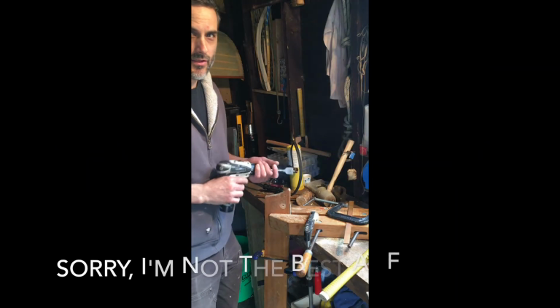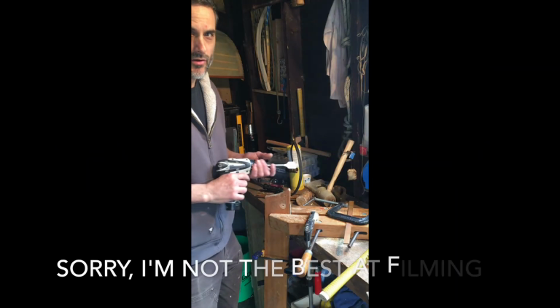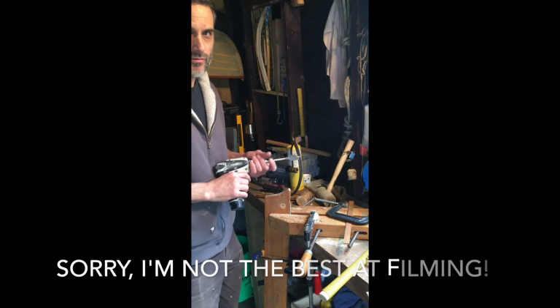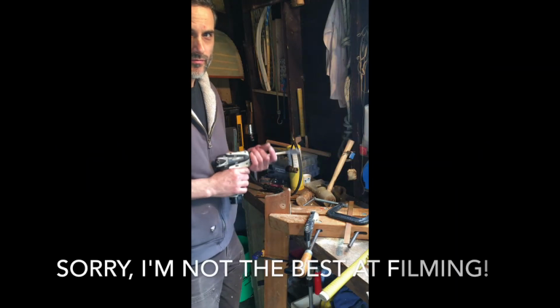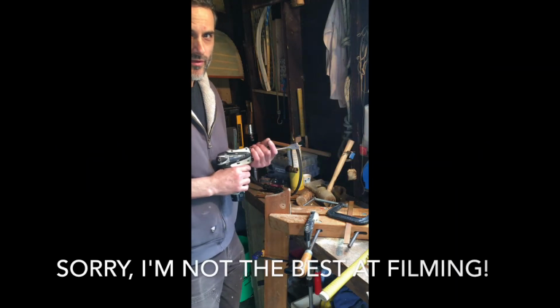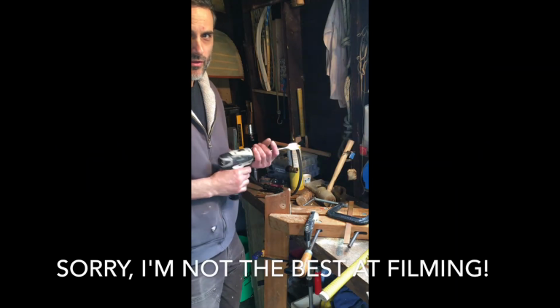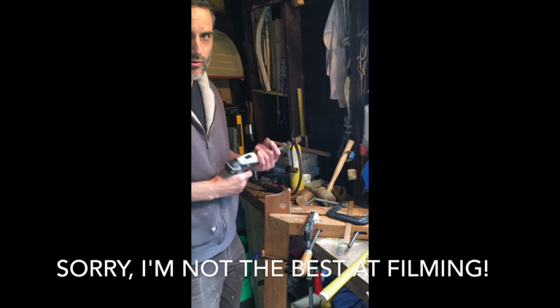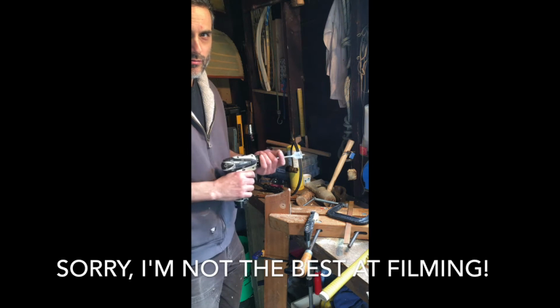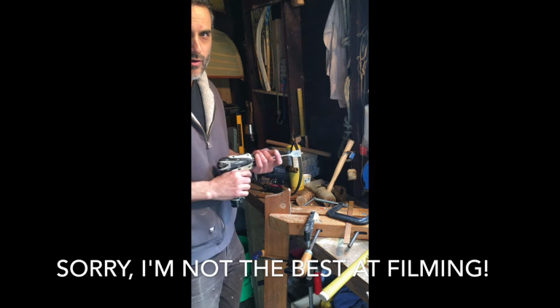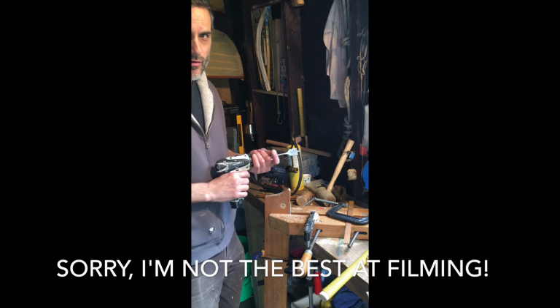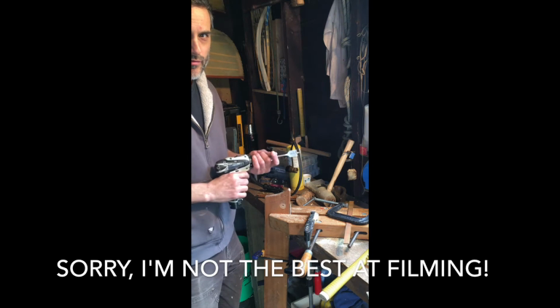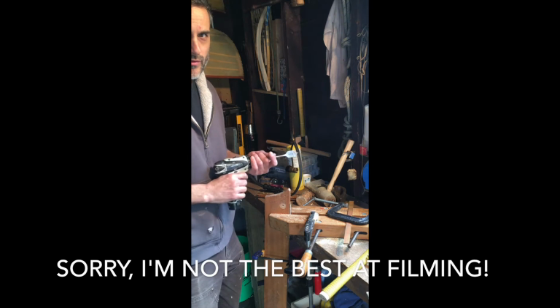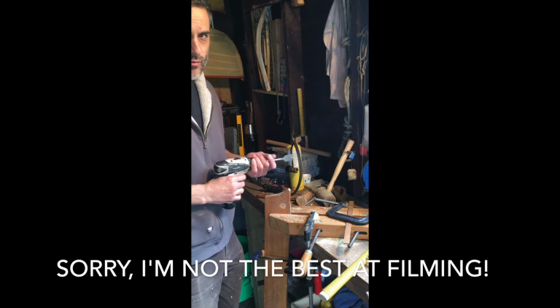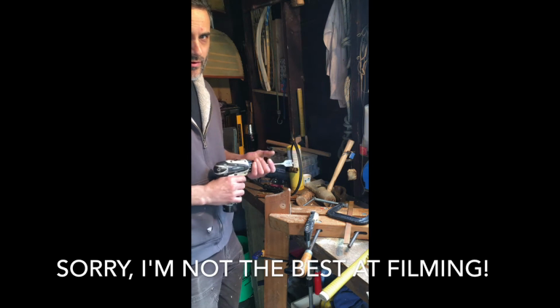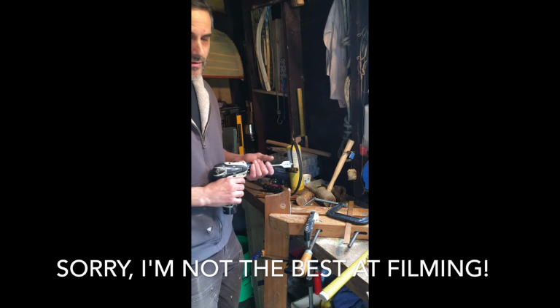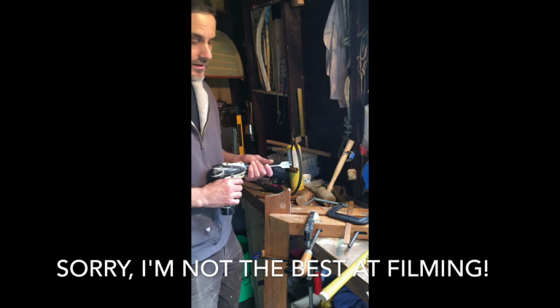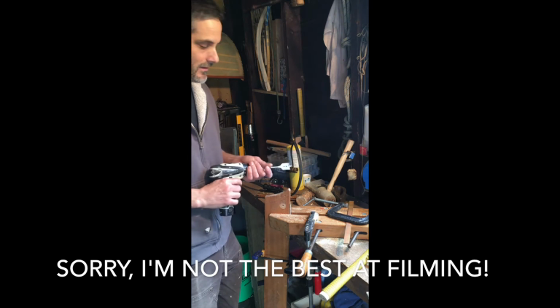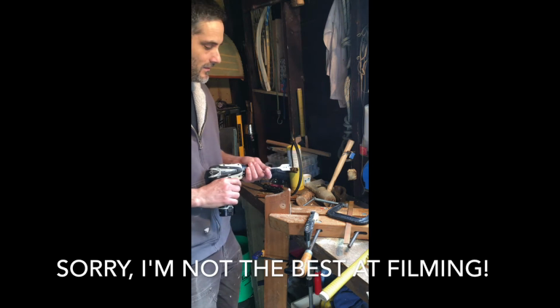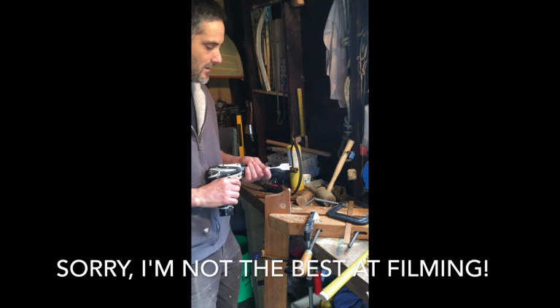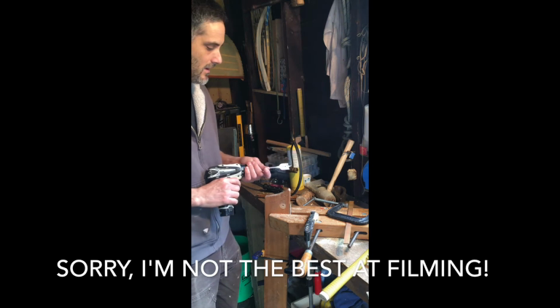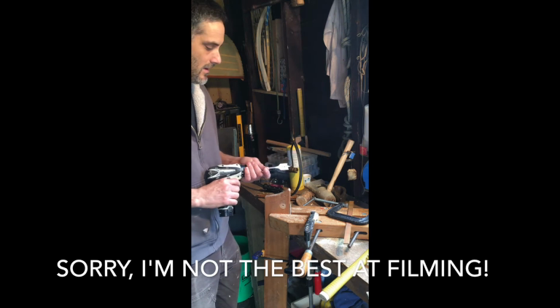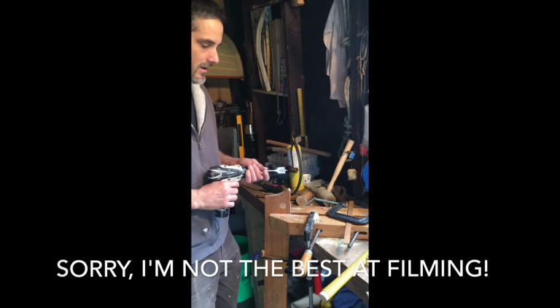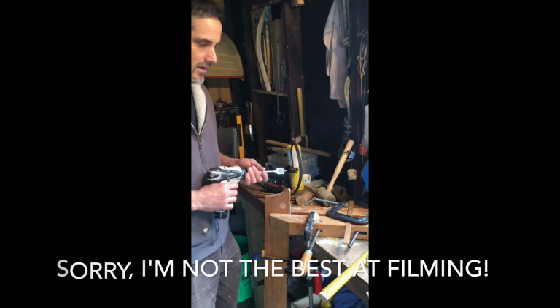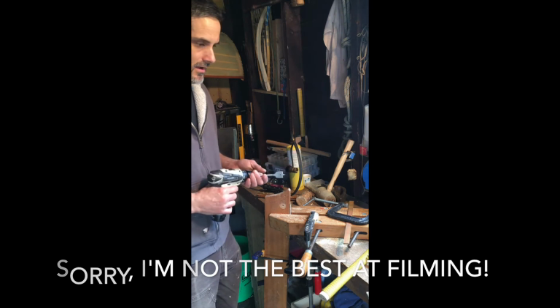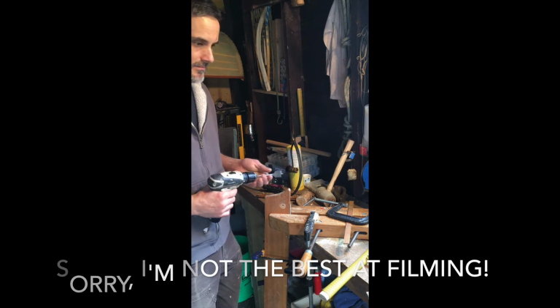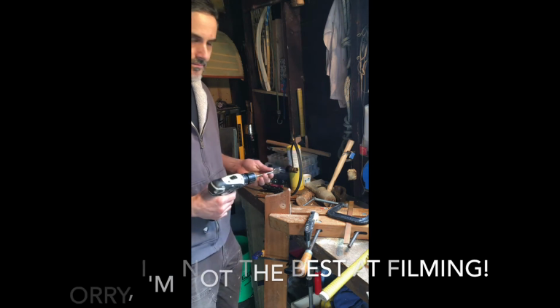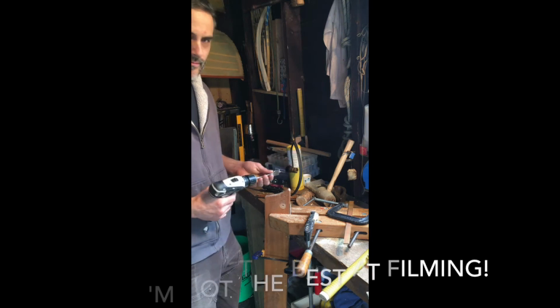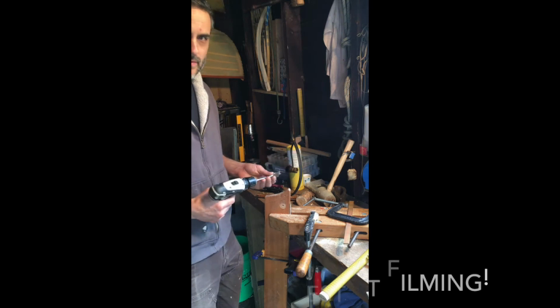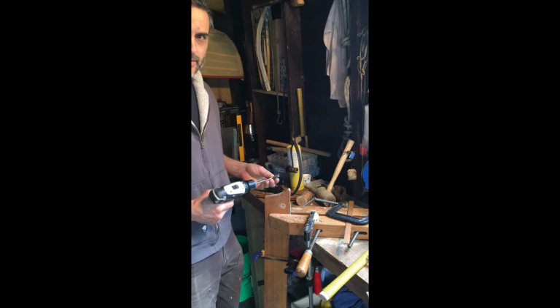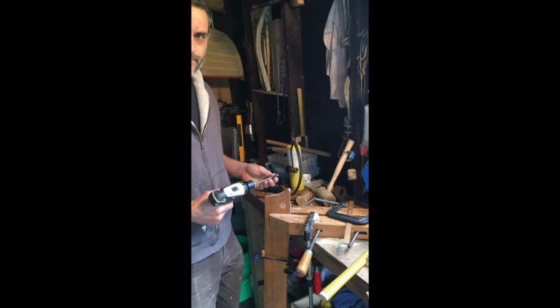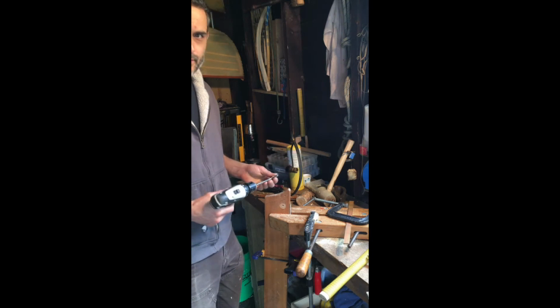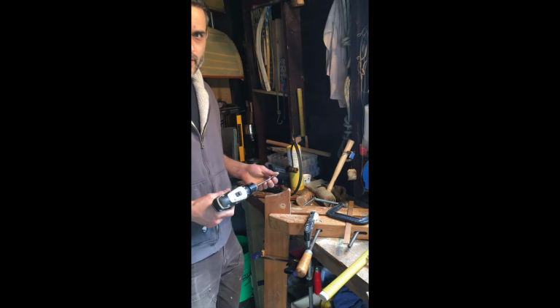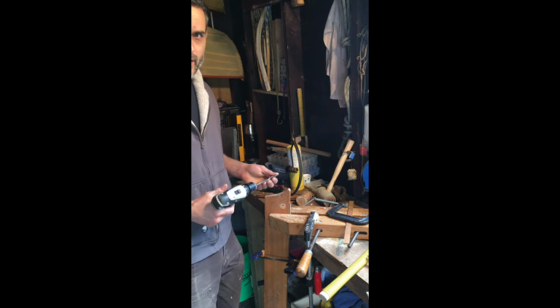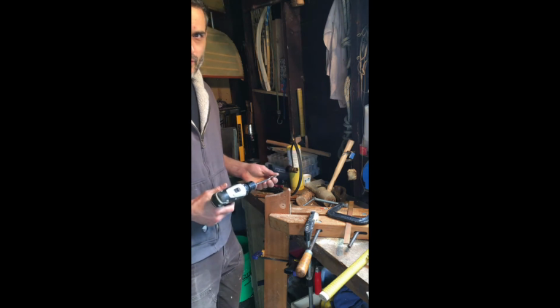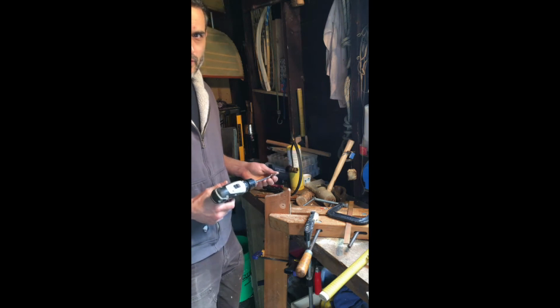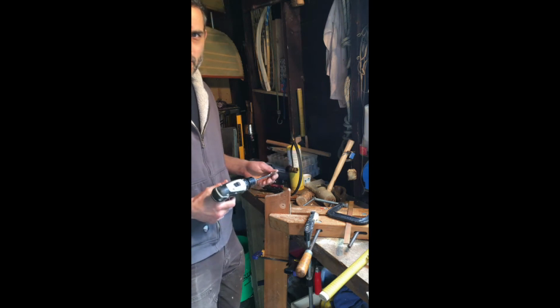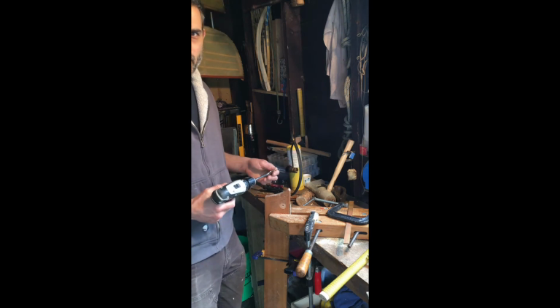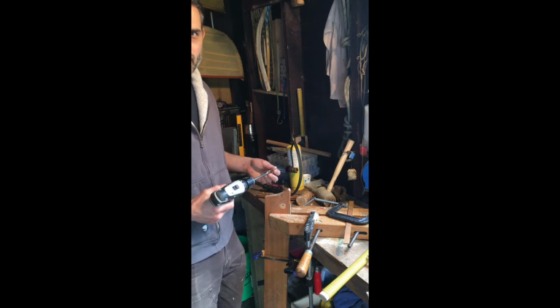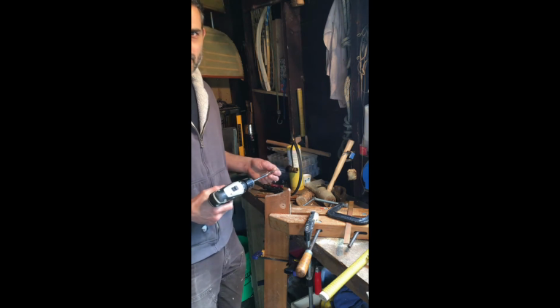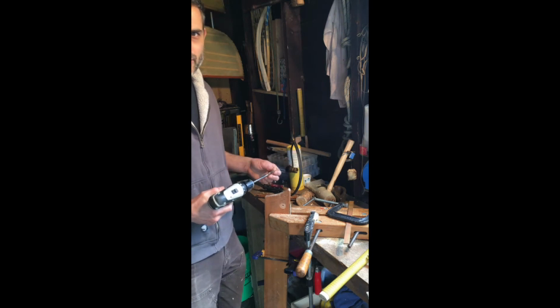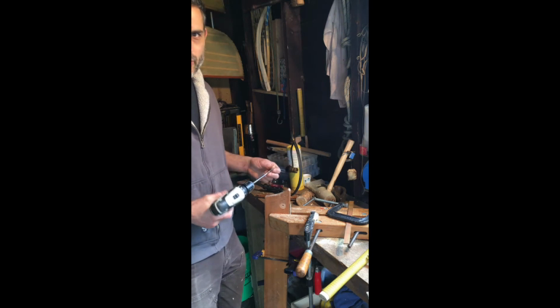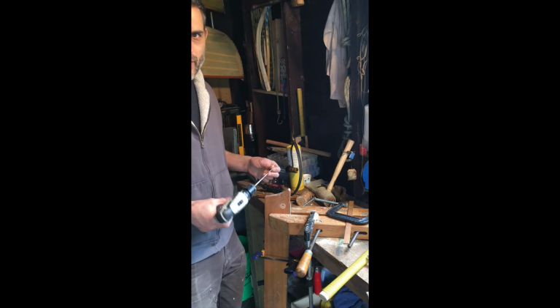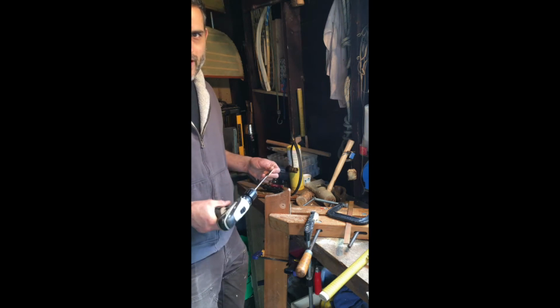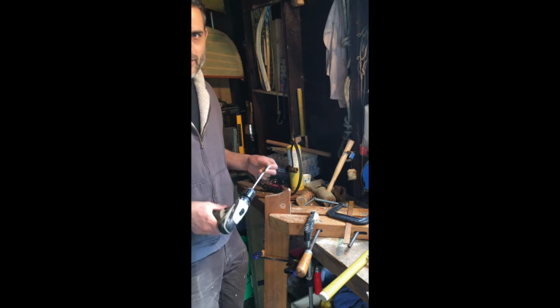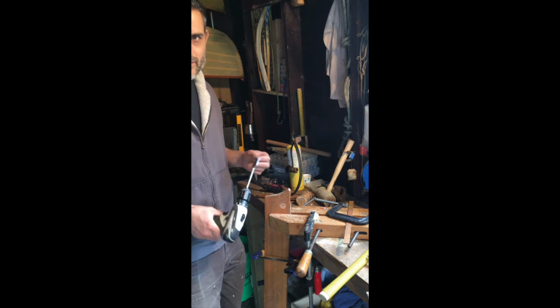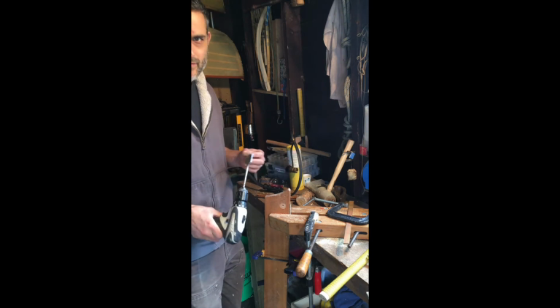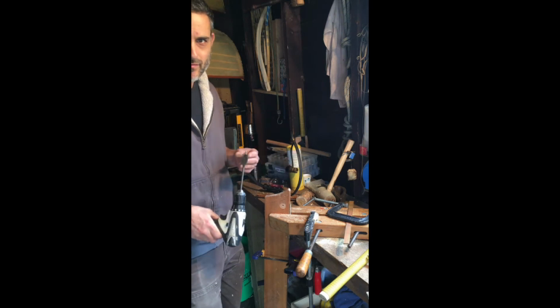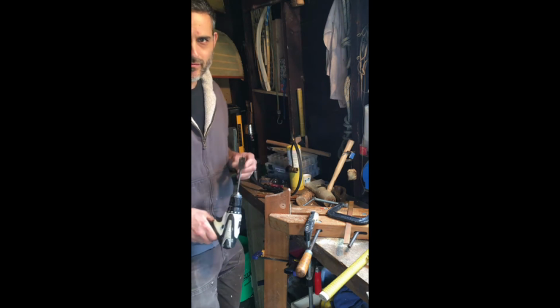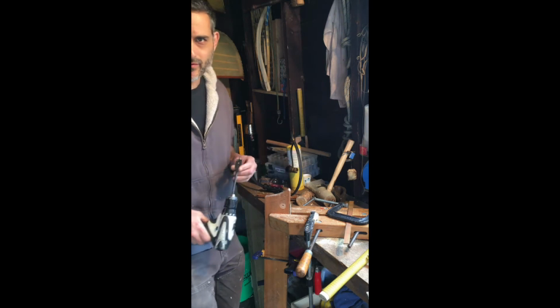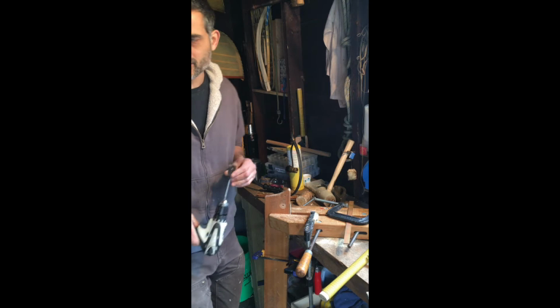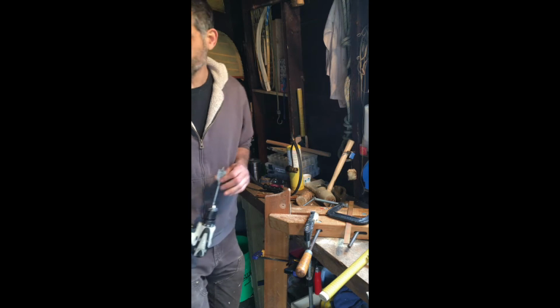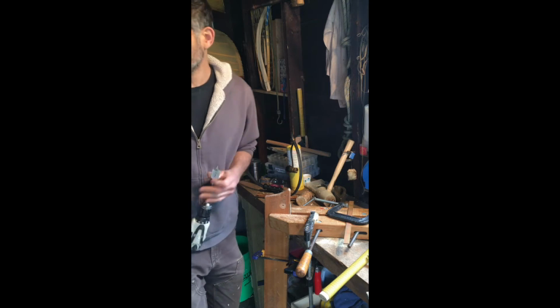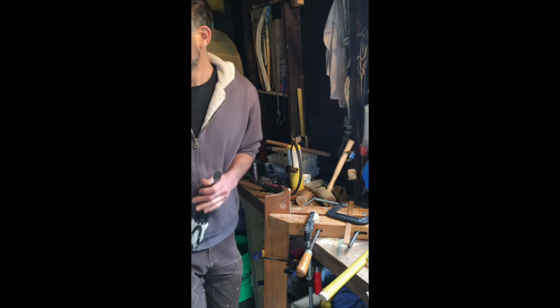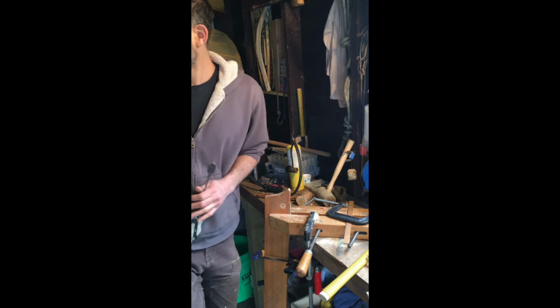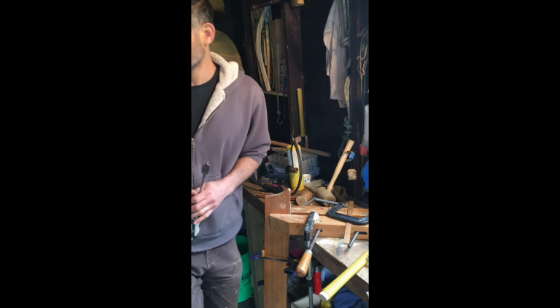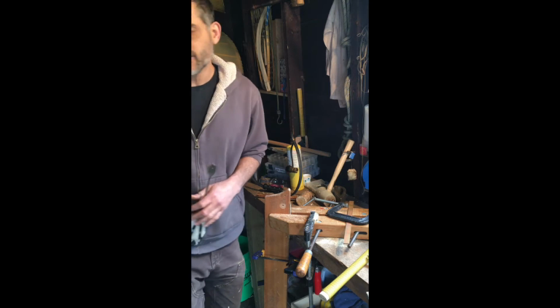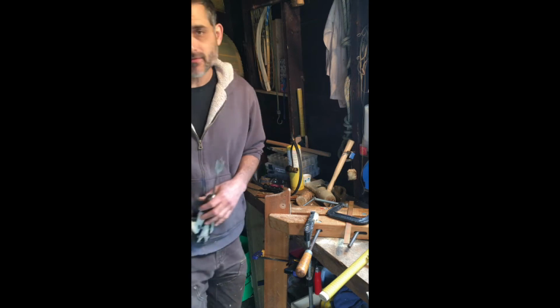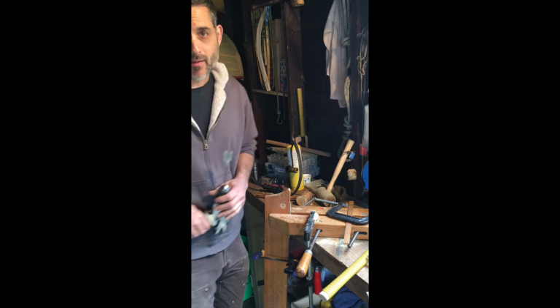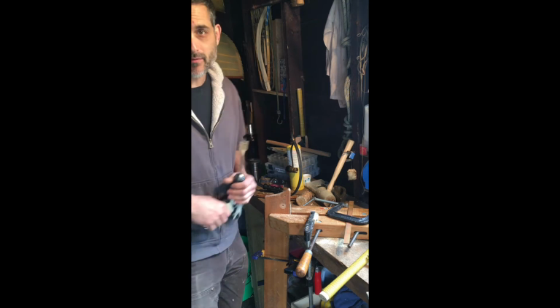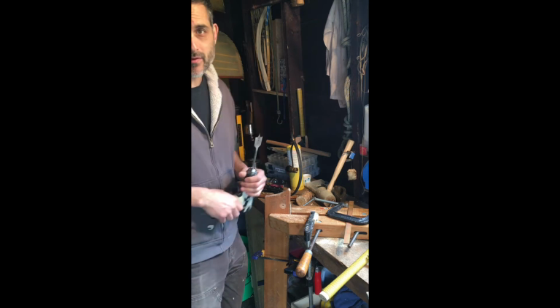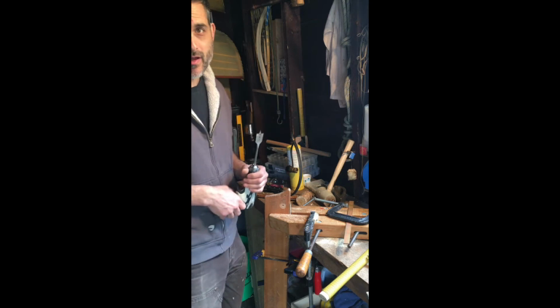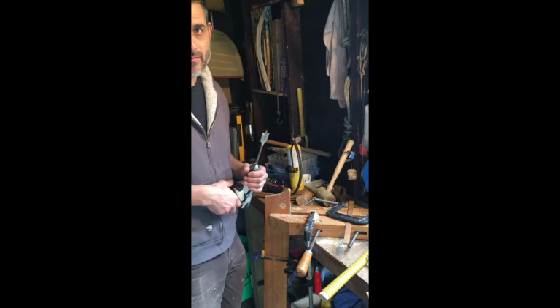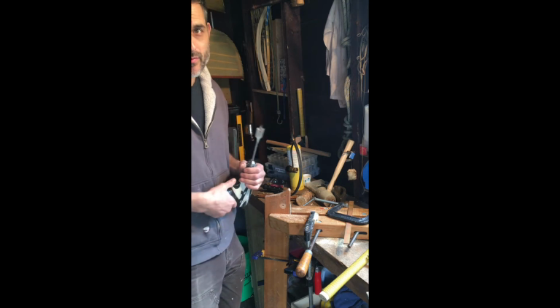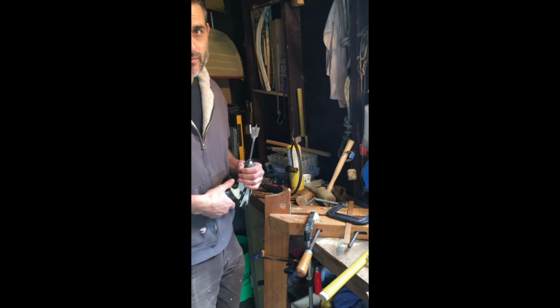Hello fellow COVID quarantiners. Today we're going to be bending some brass for the tip of the stems of the guide boat.